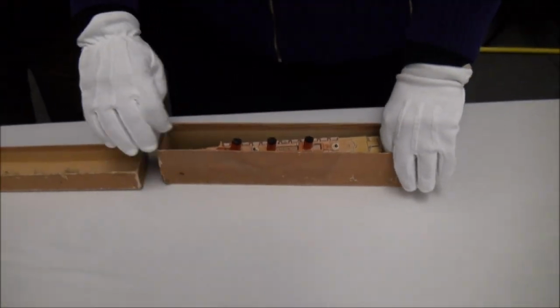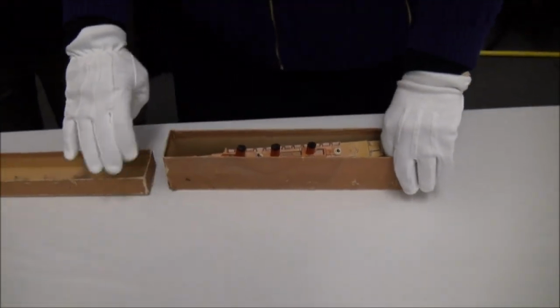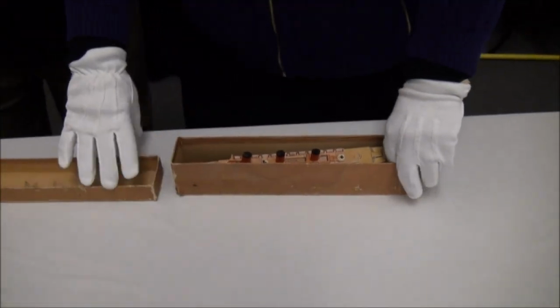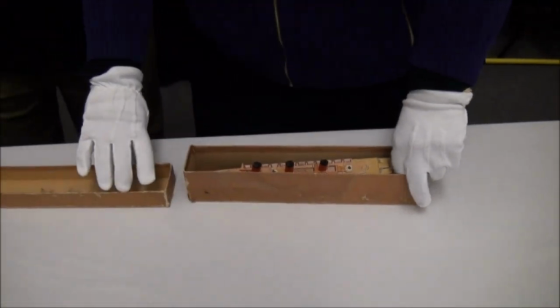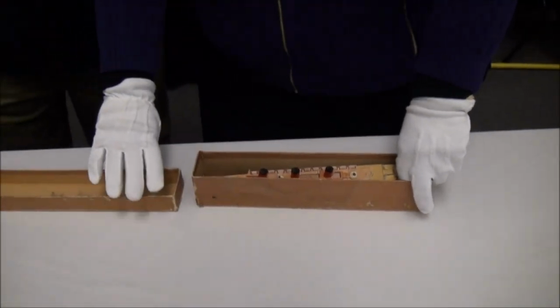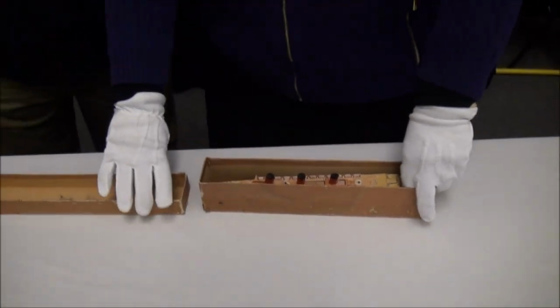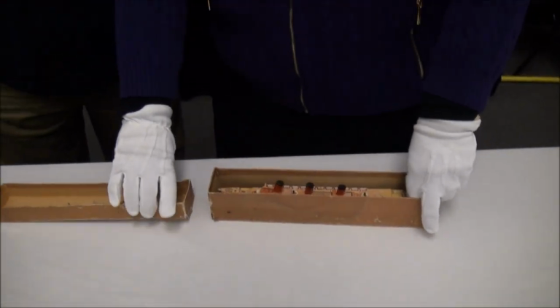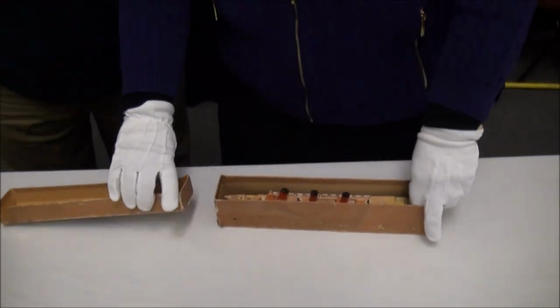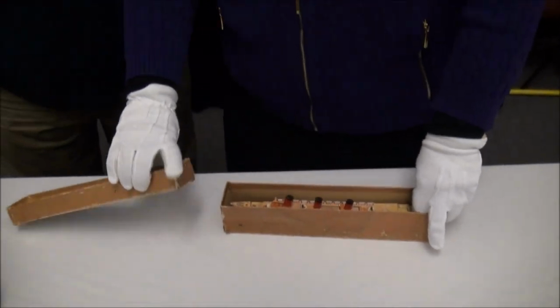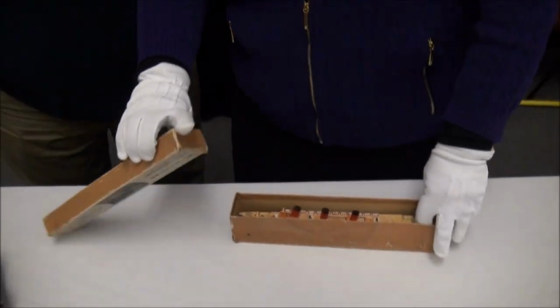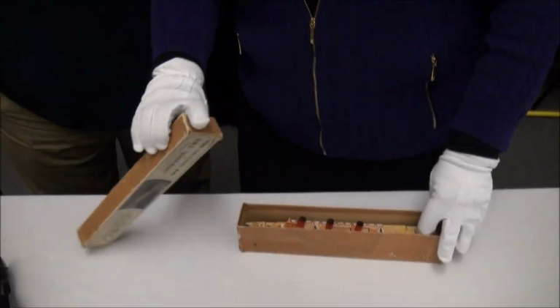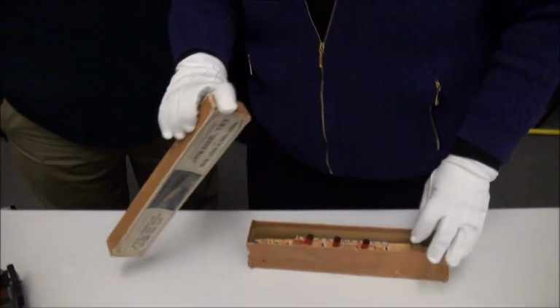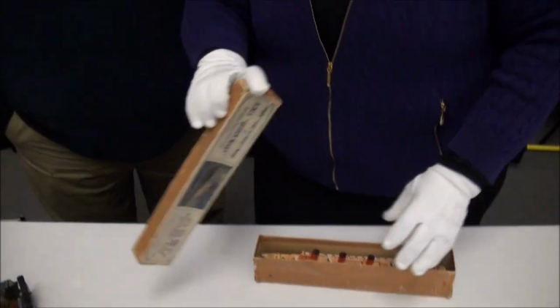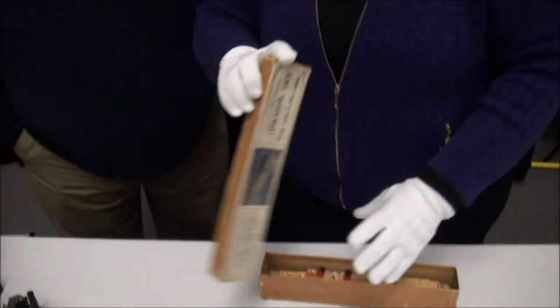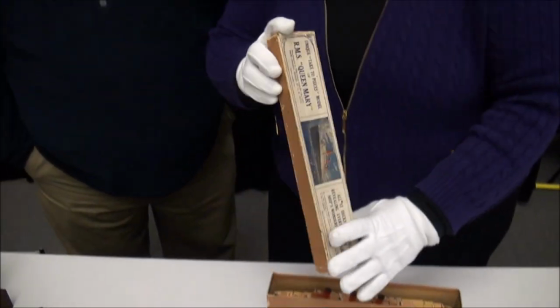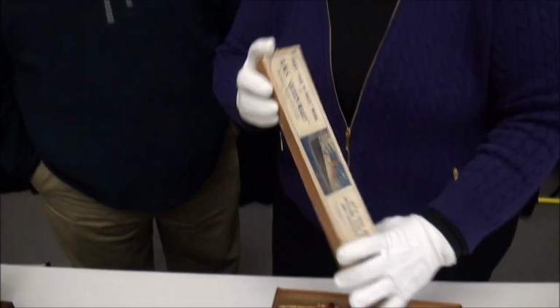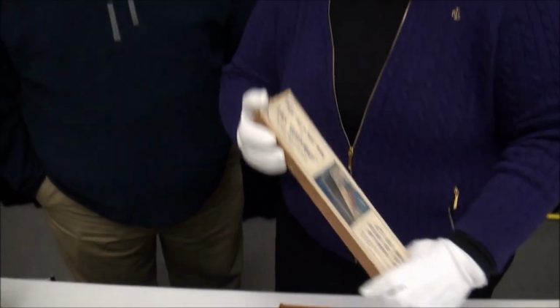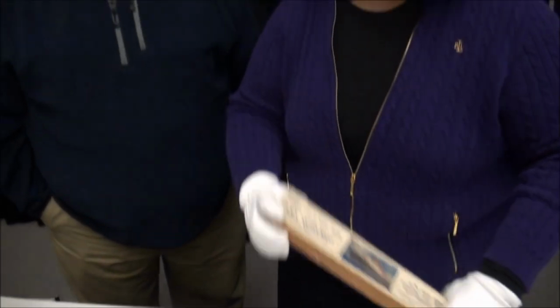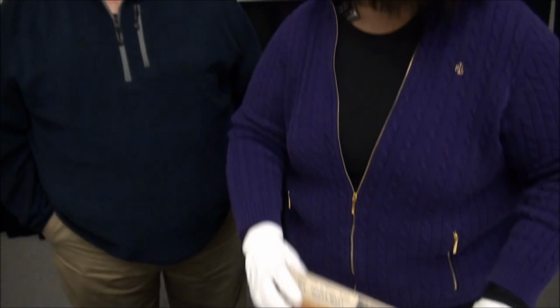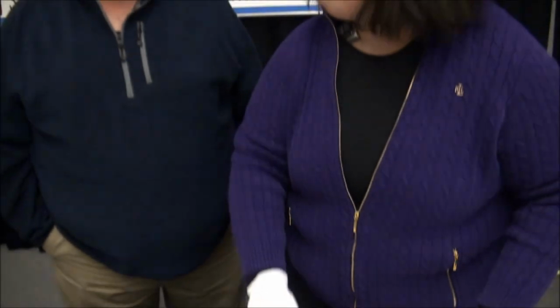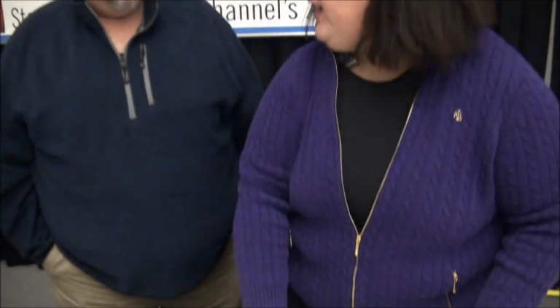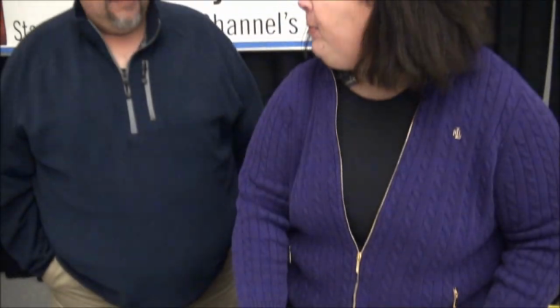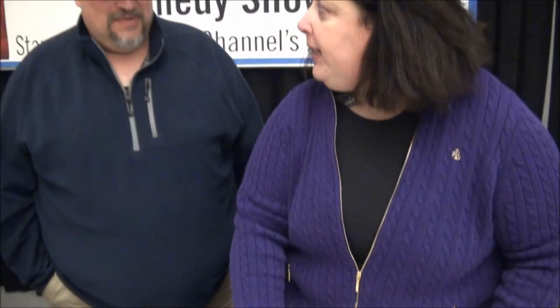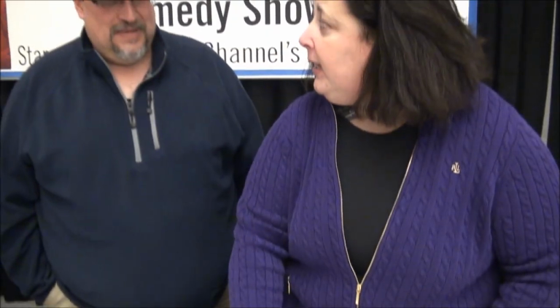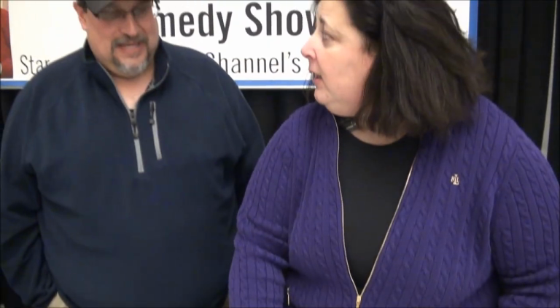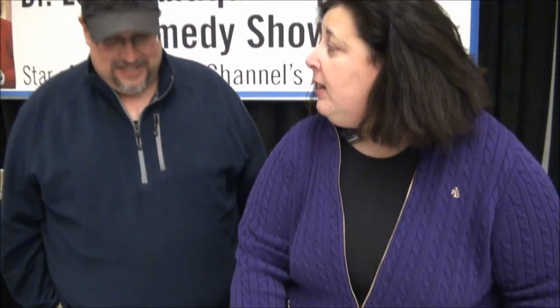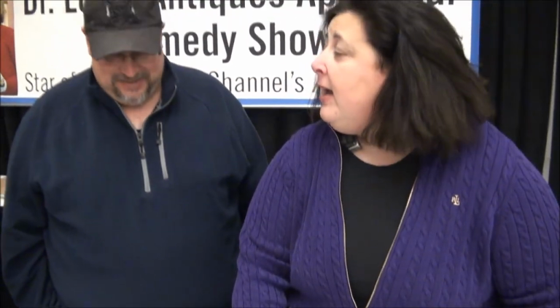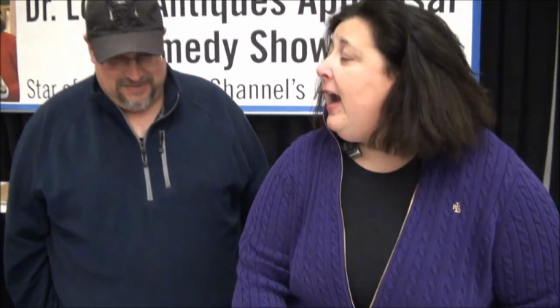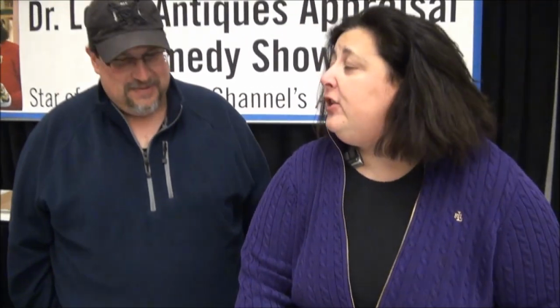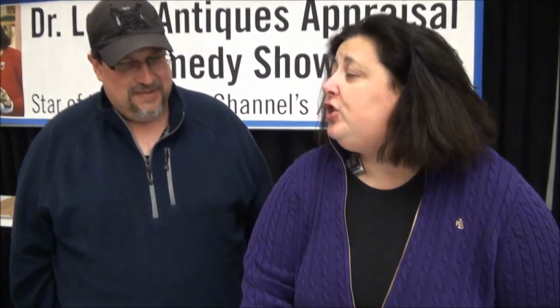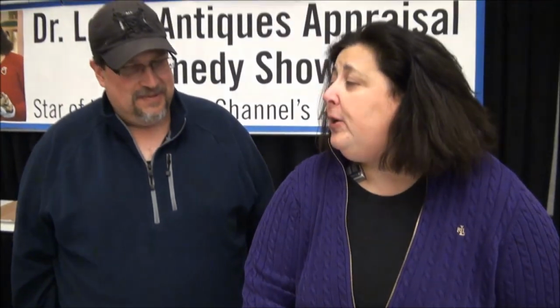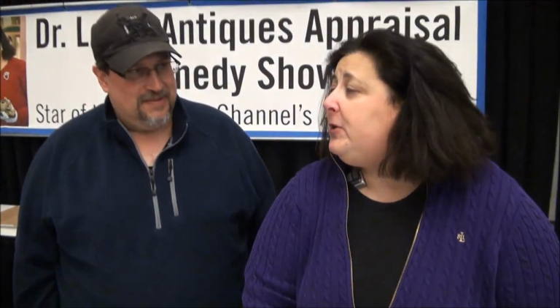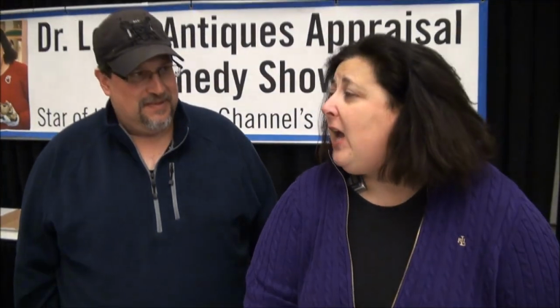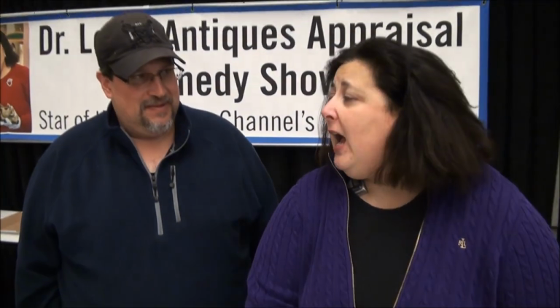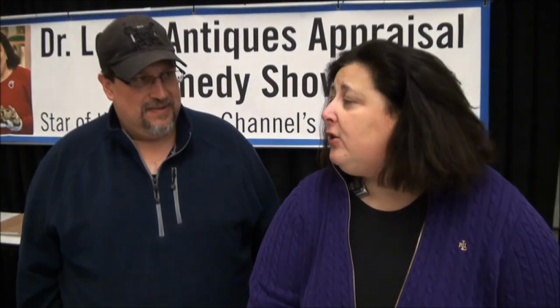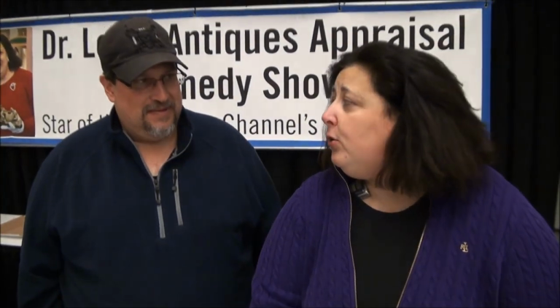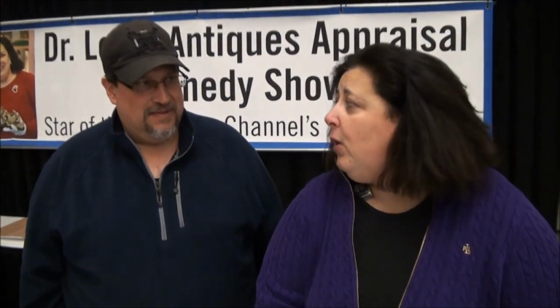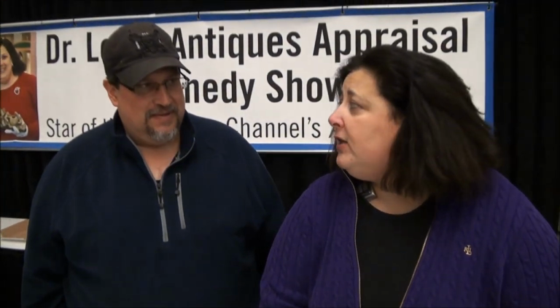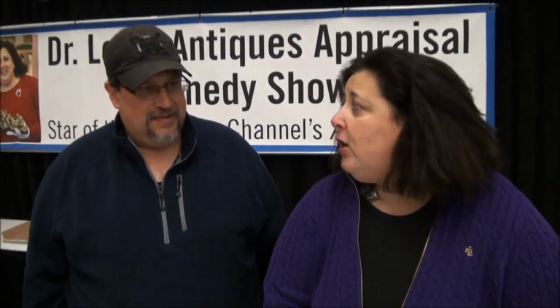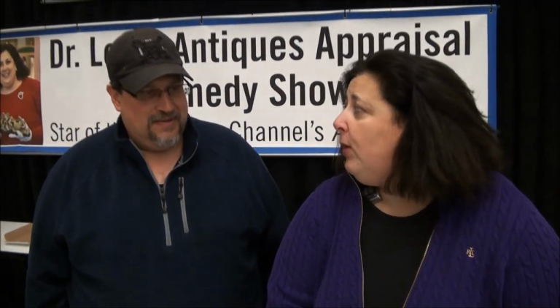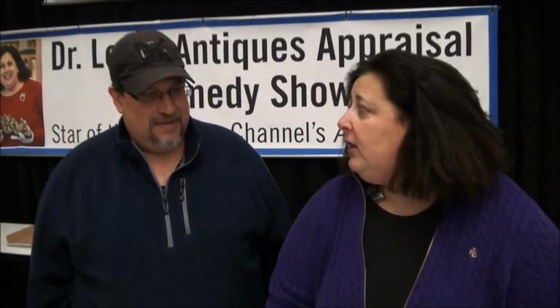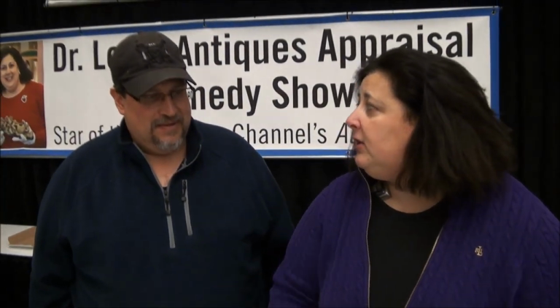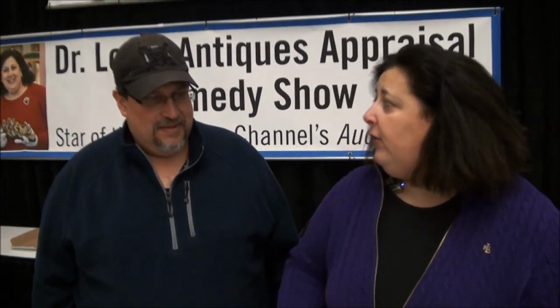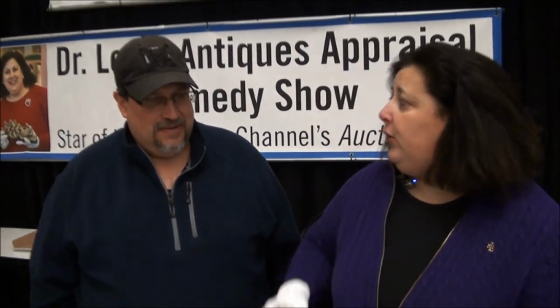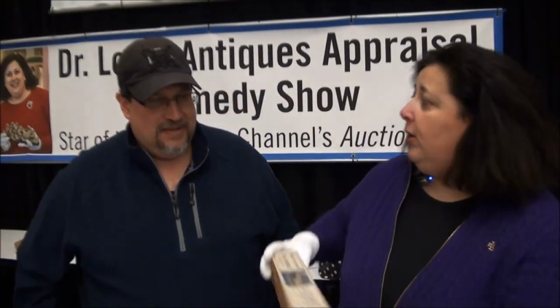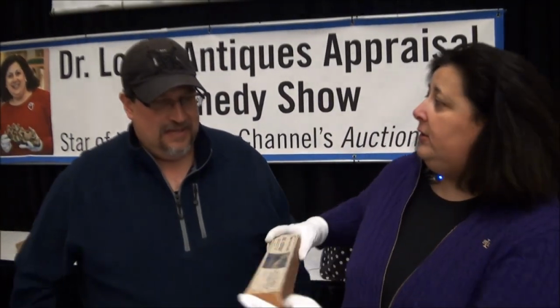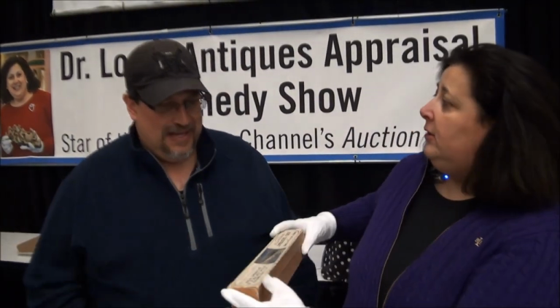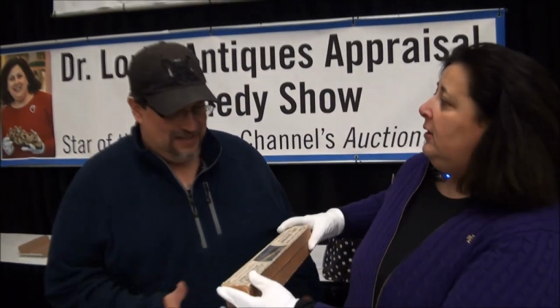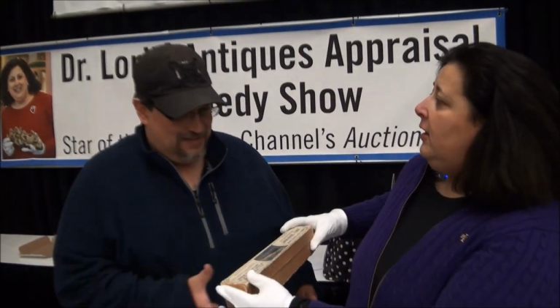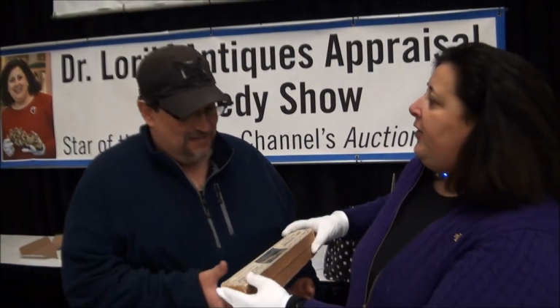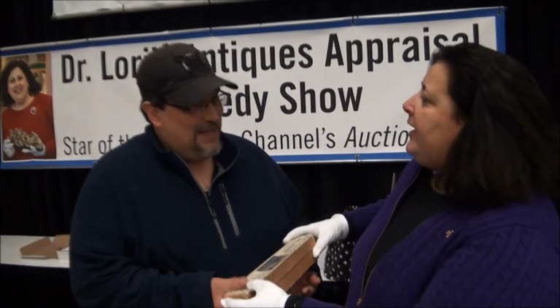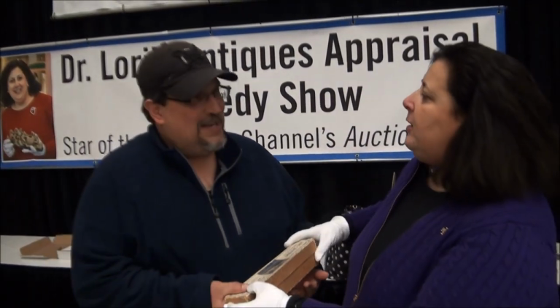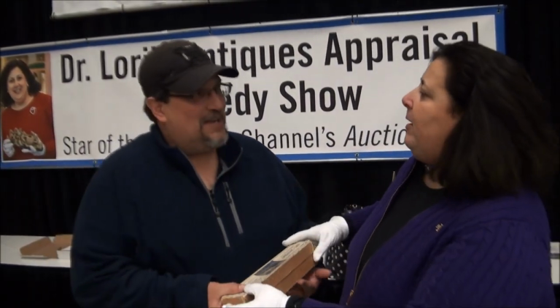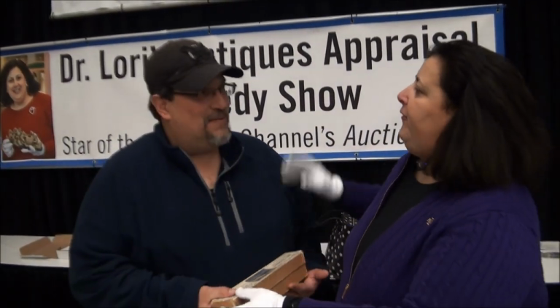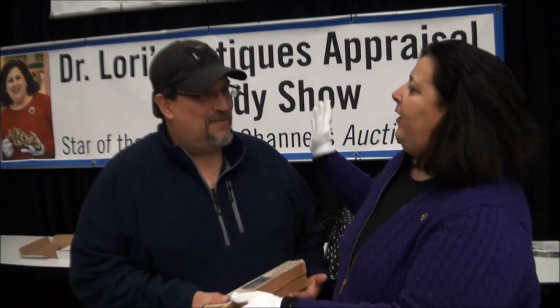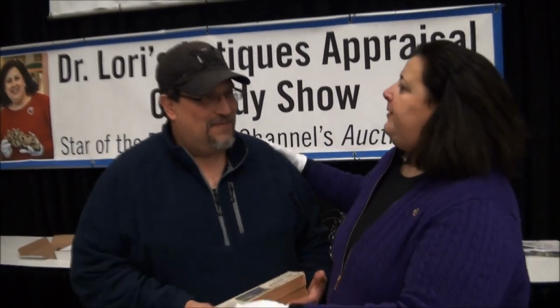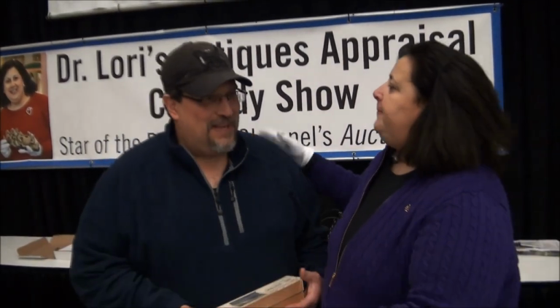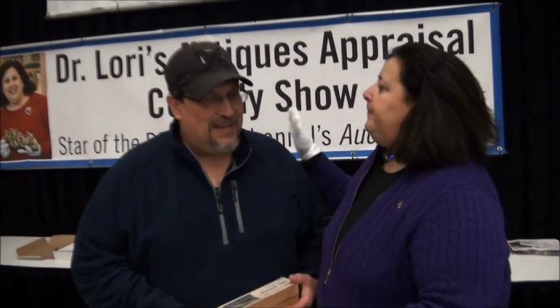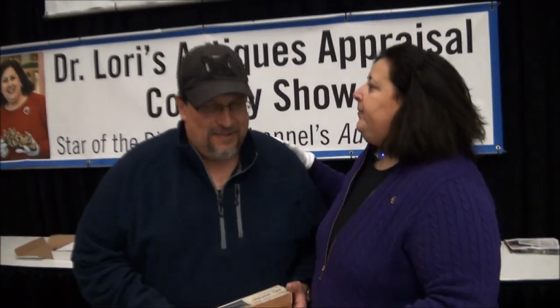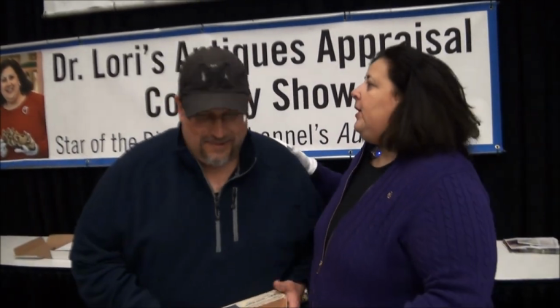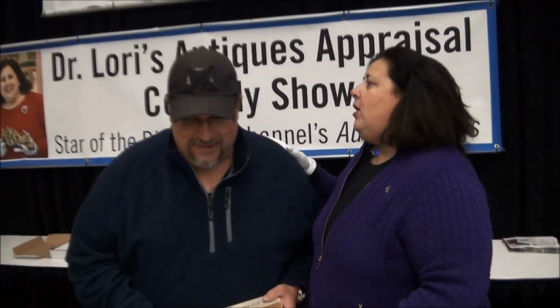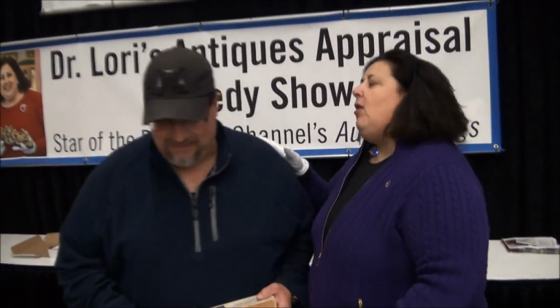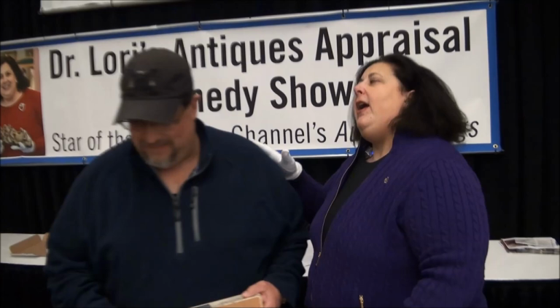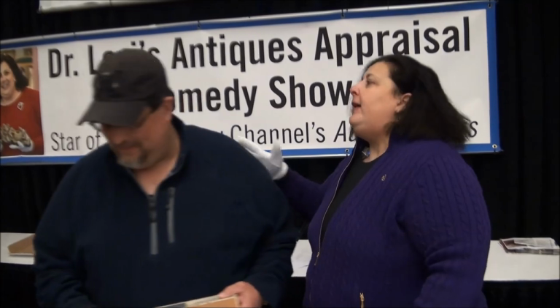Provenance is important too, Michael, because it's still in your family and the ship's doctor was a relative of yours. Thank you, my friend.